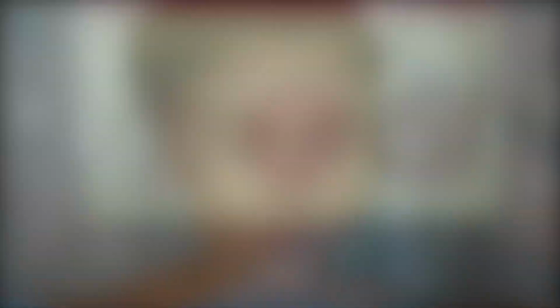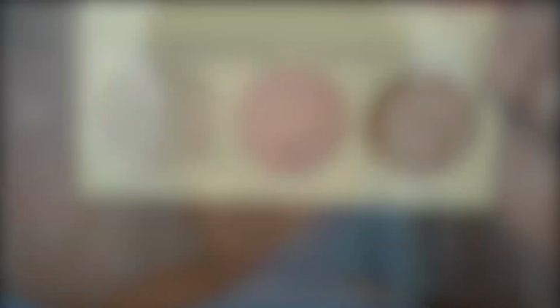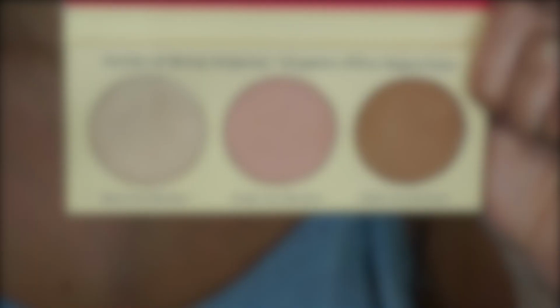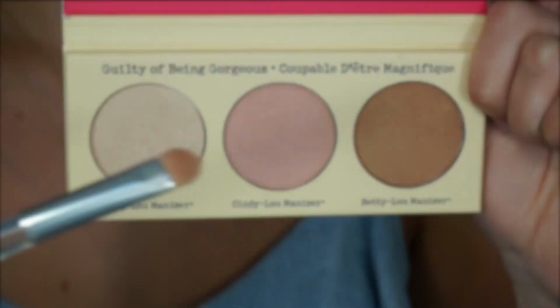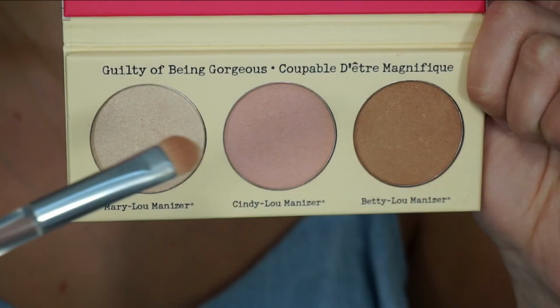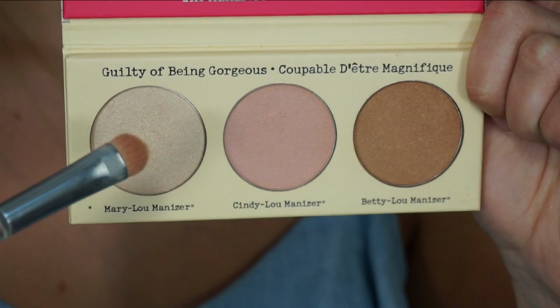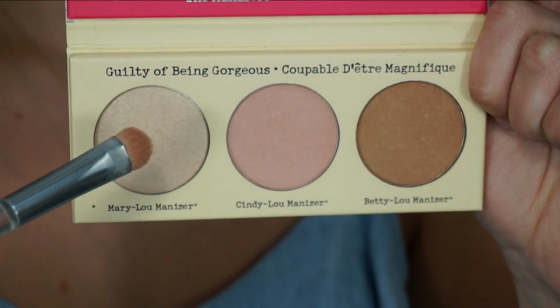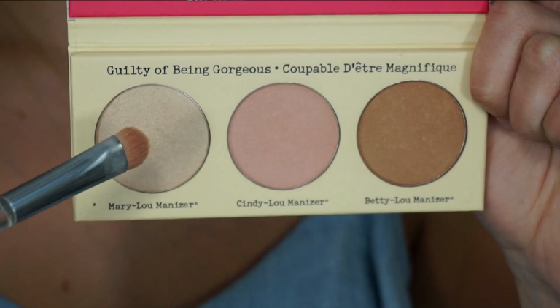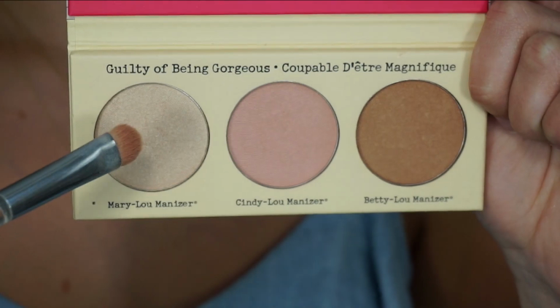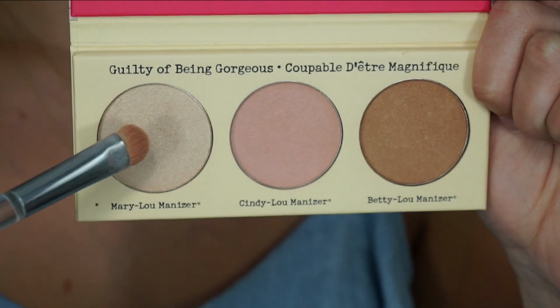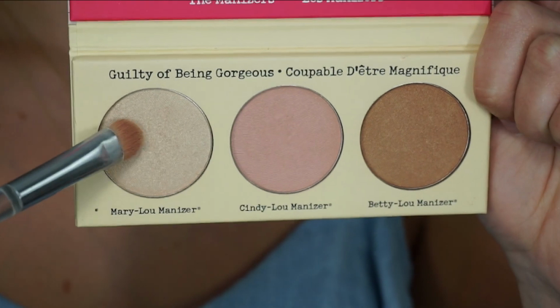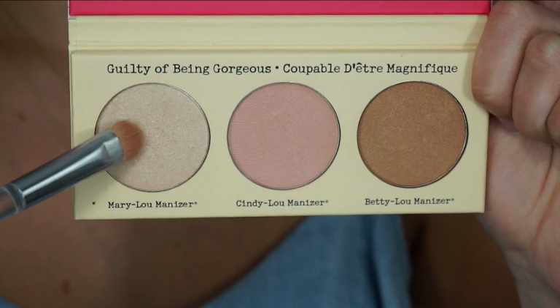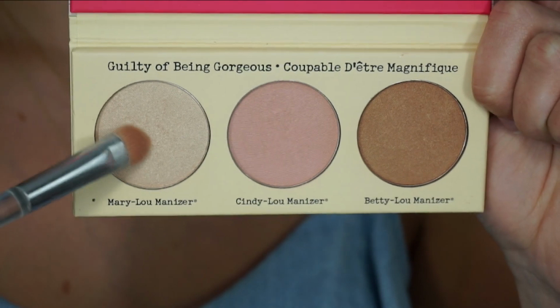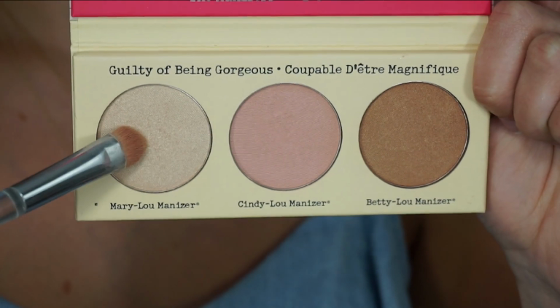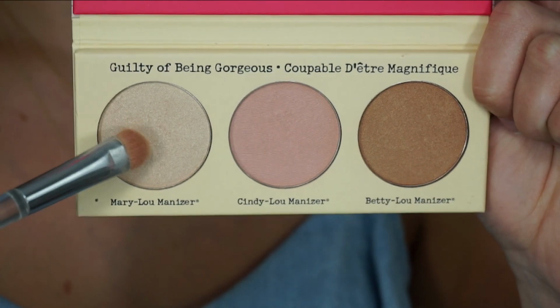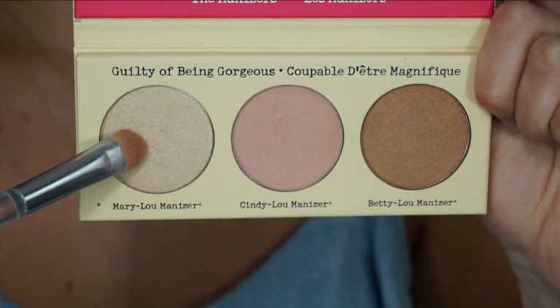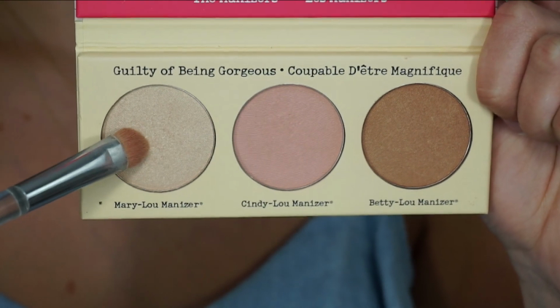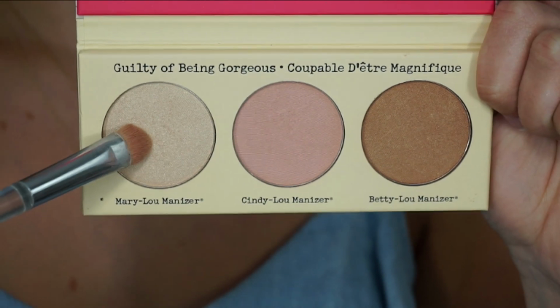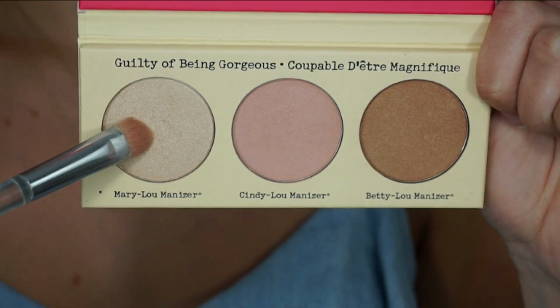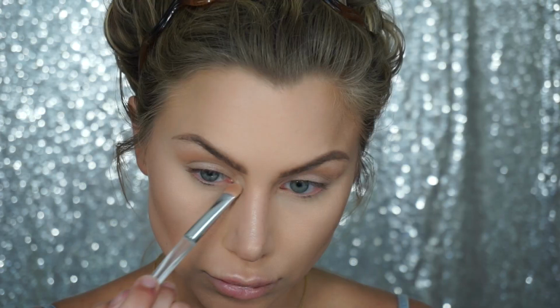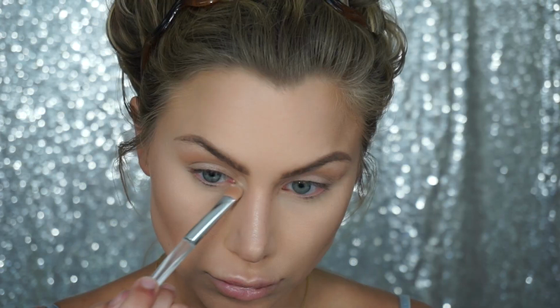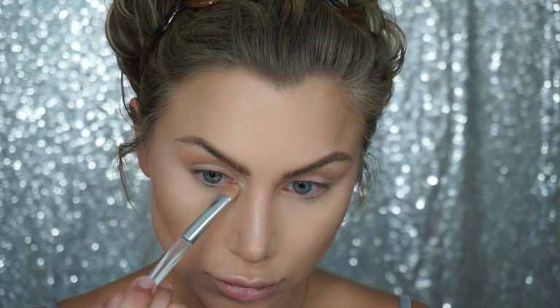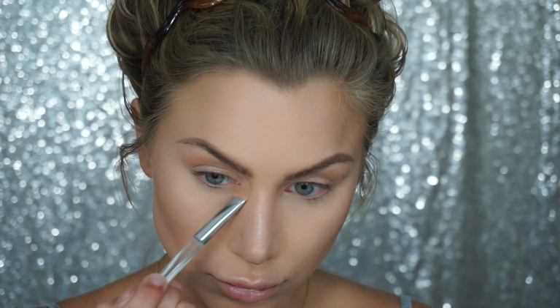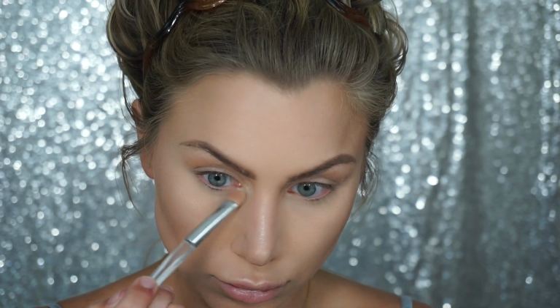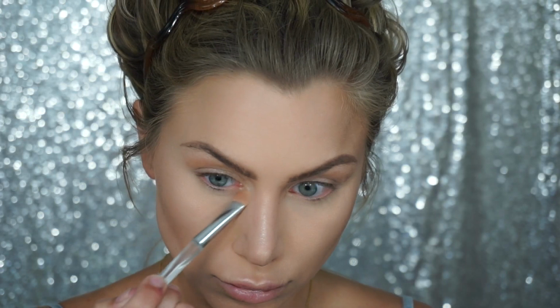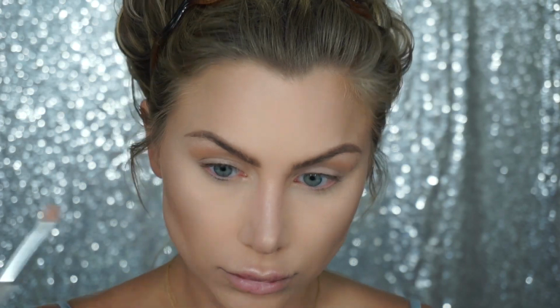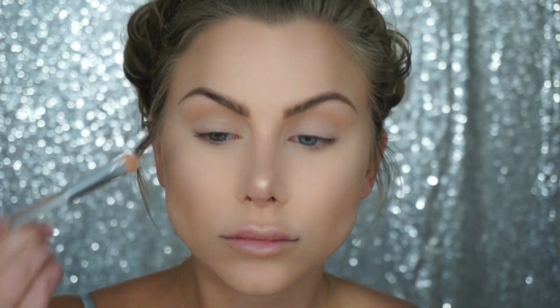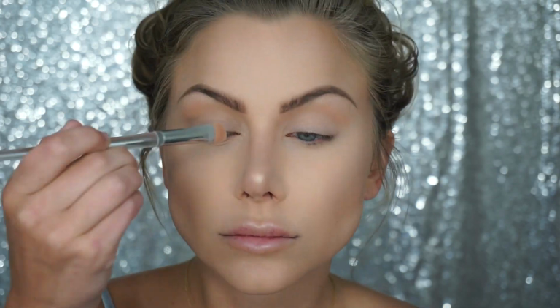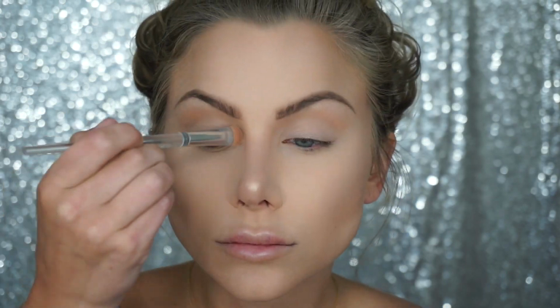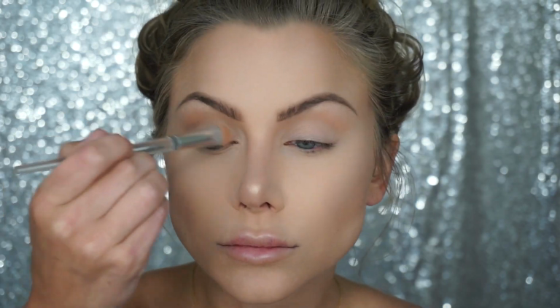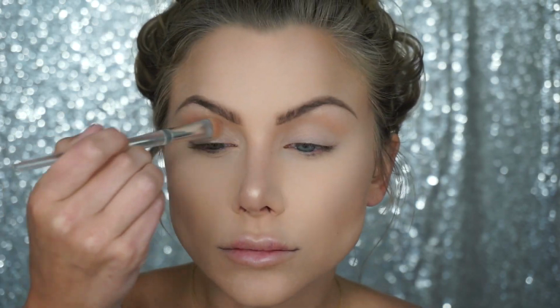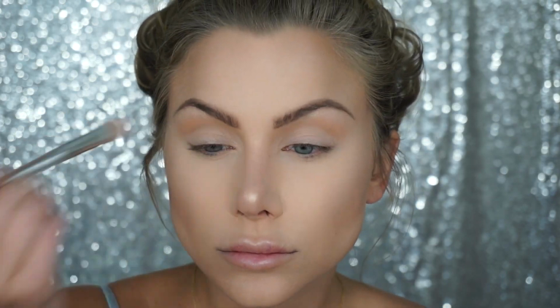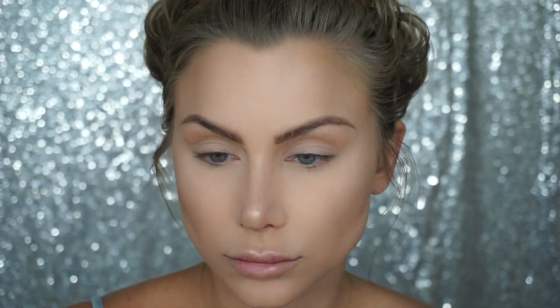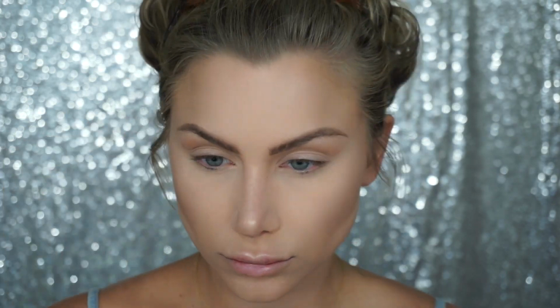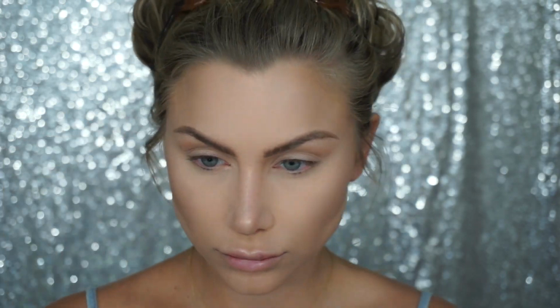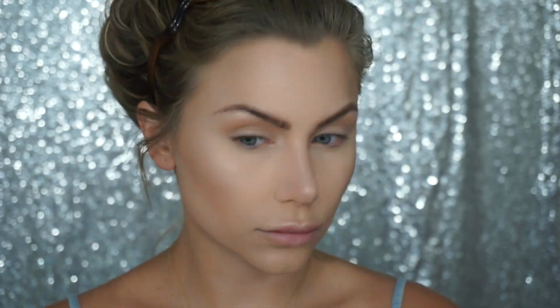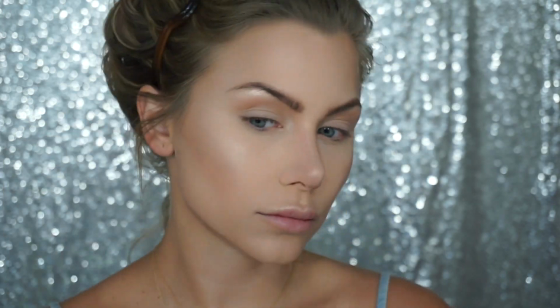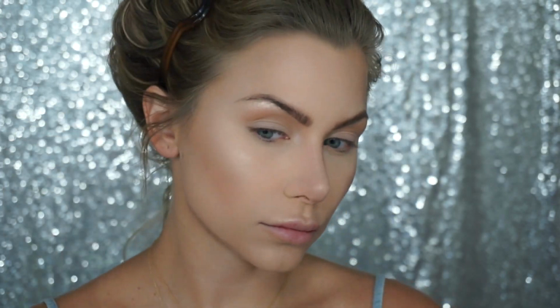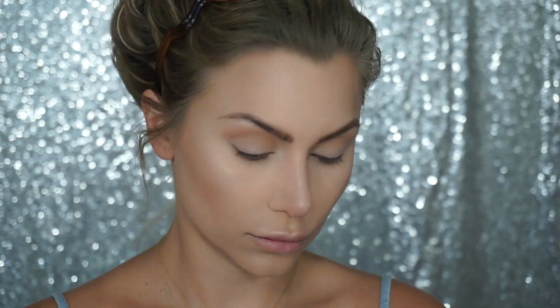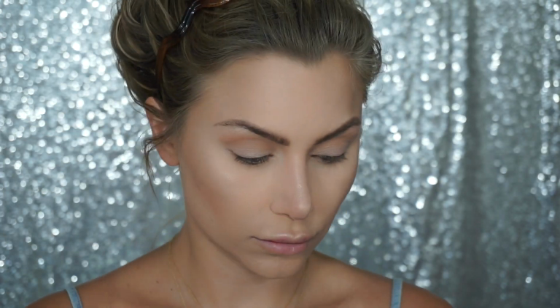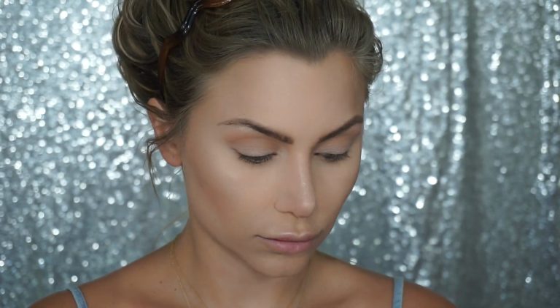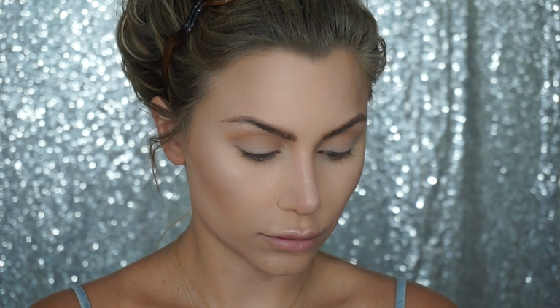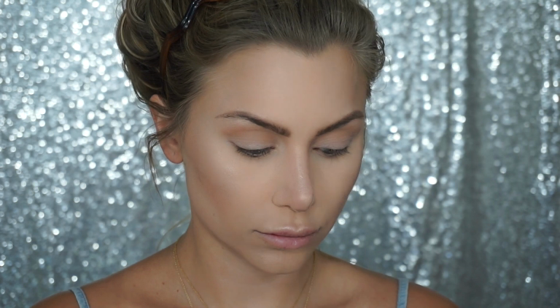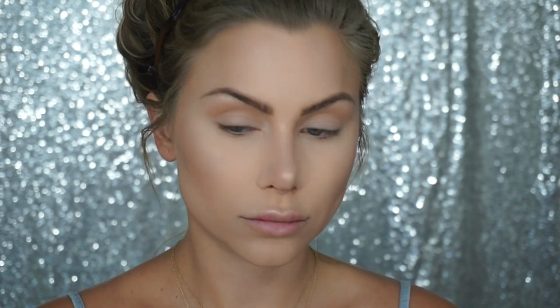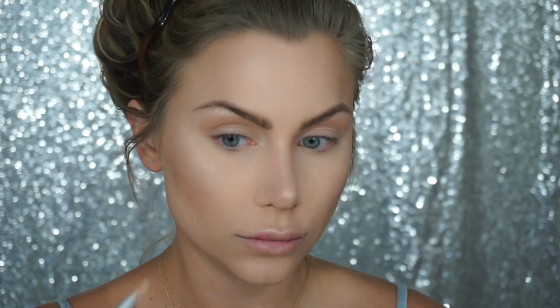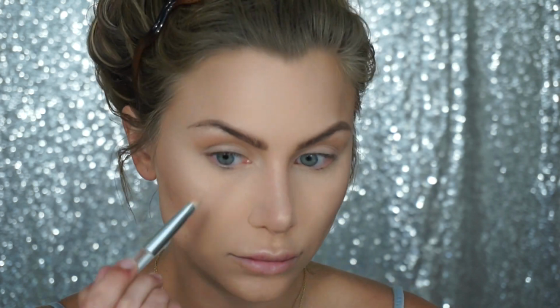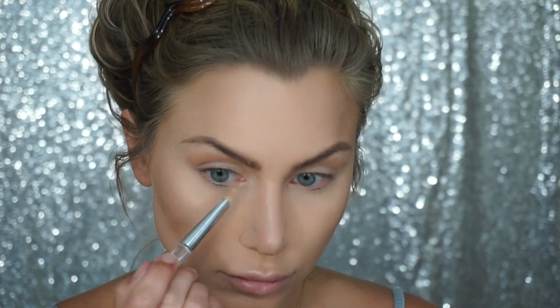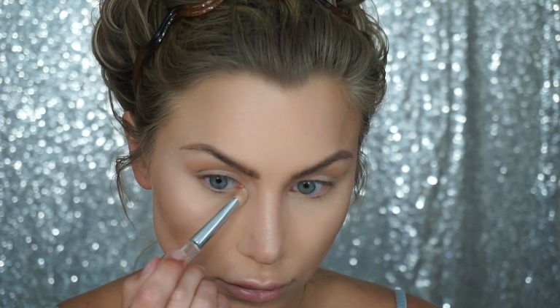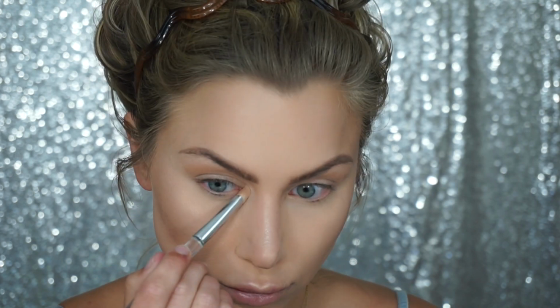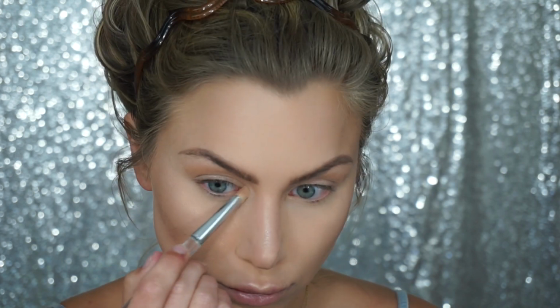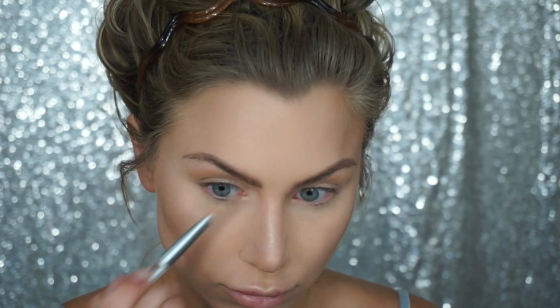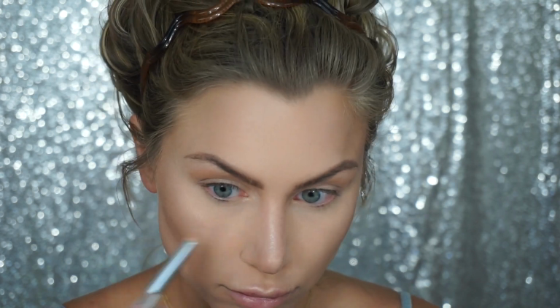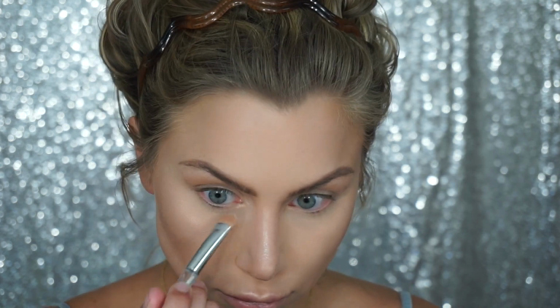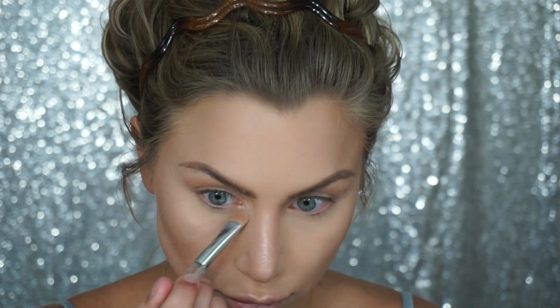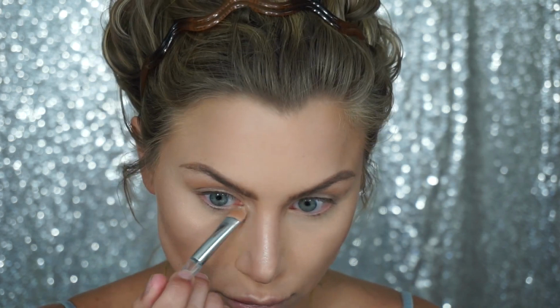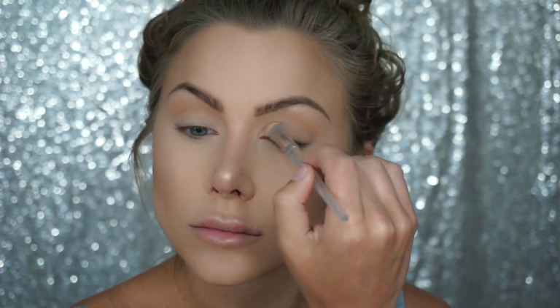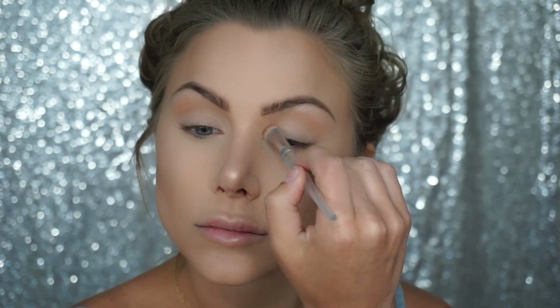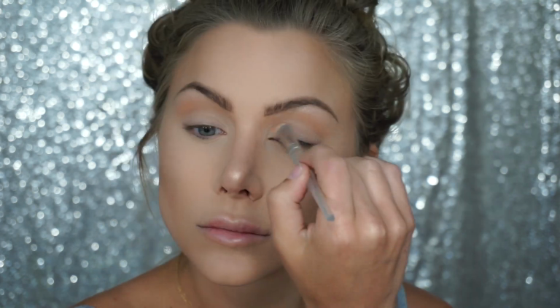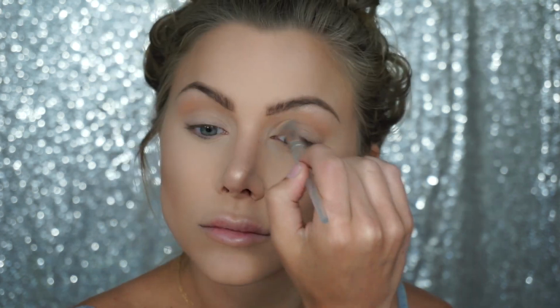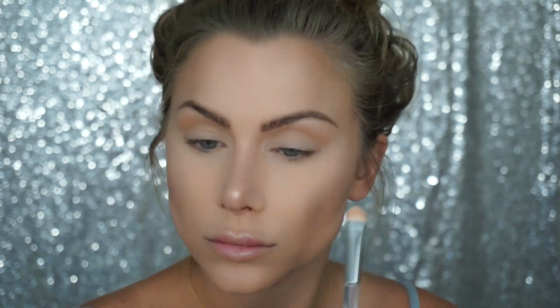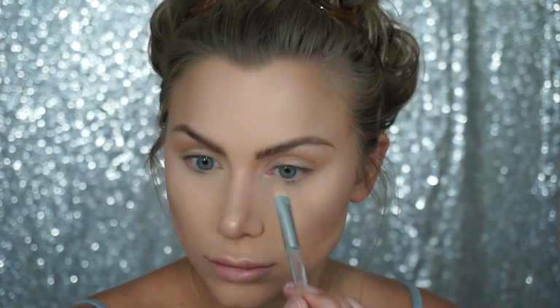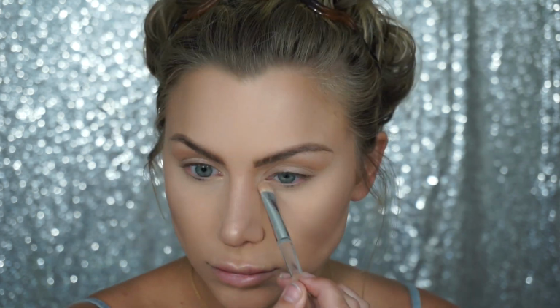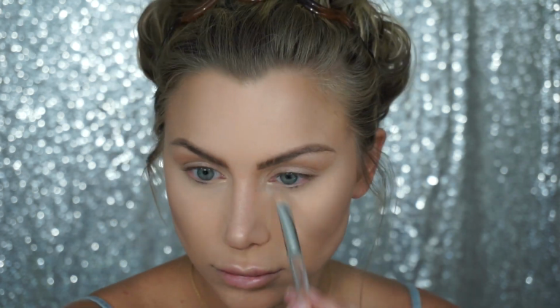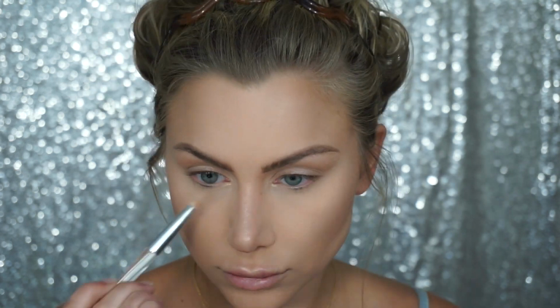Then right in the inner corner, I took a little bit of the Mary Lou highlighter again, just to give the inner corner a little bit of pop.